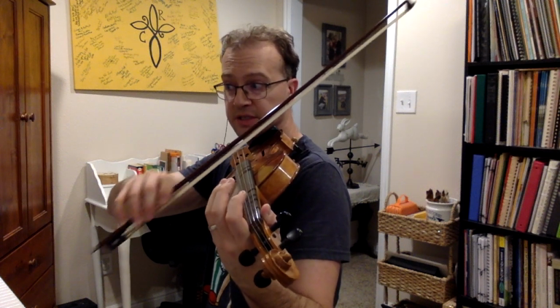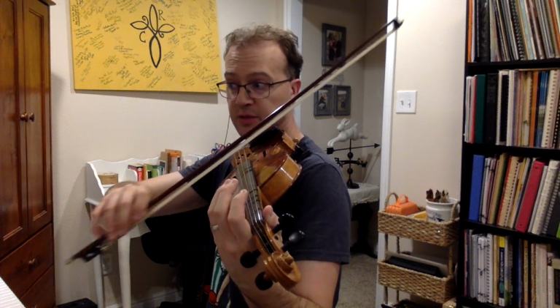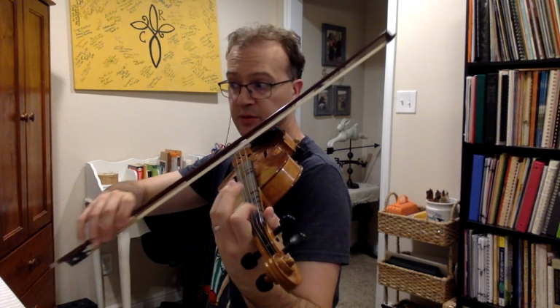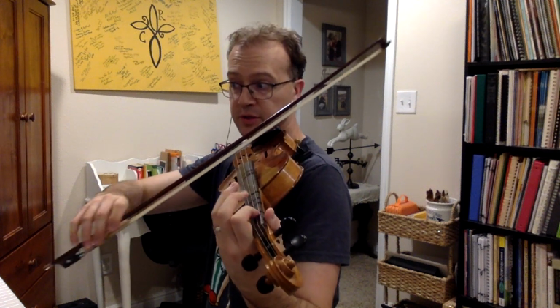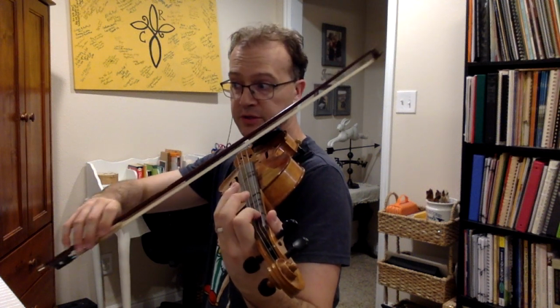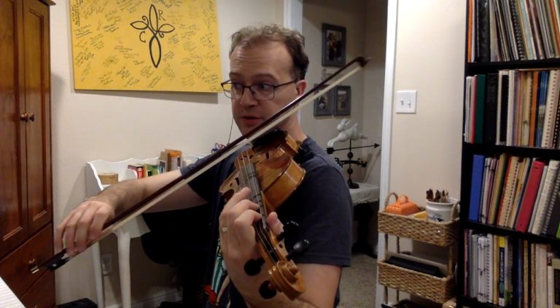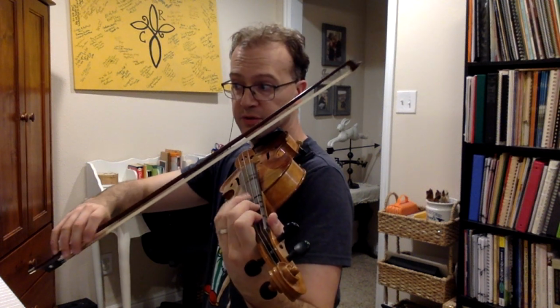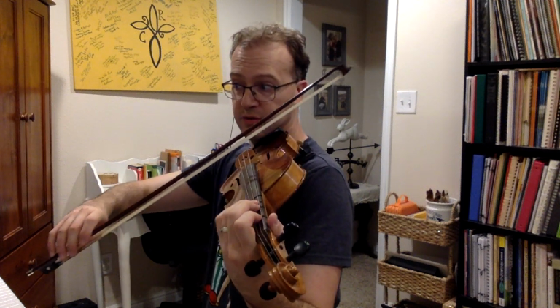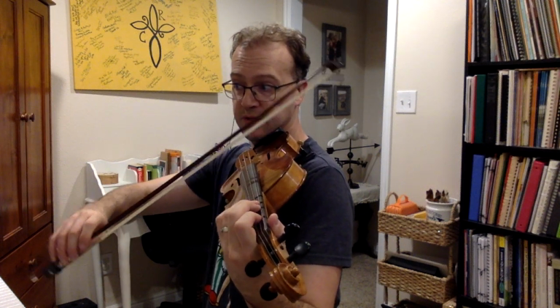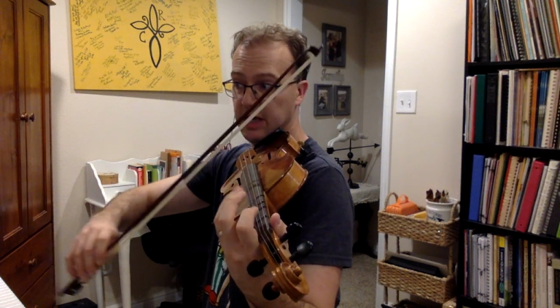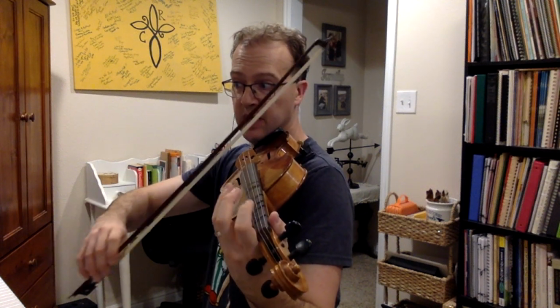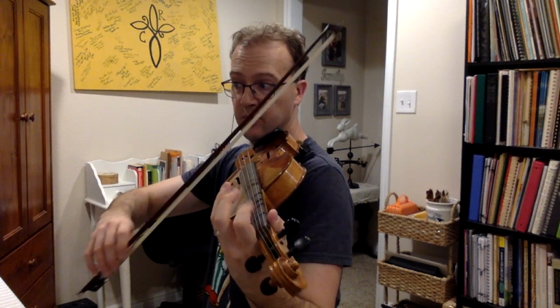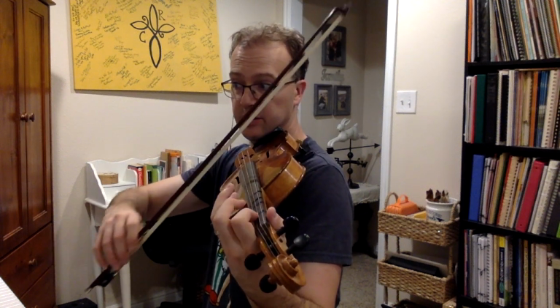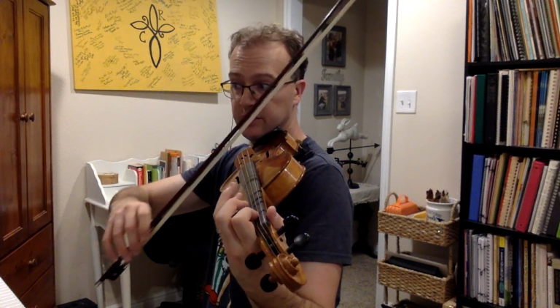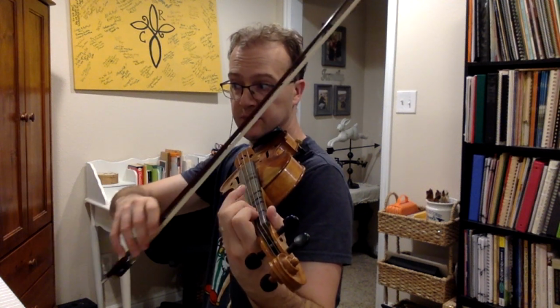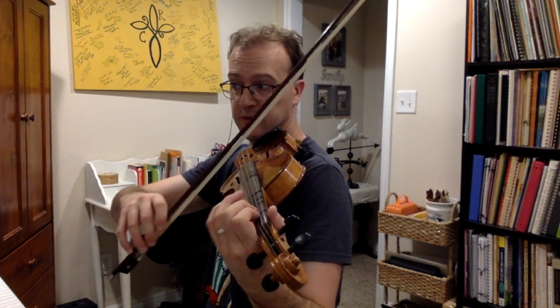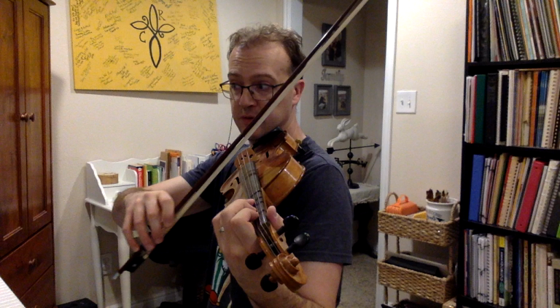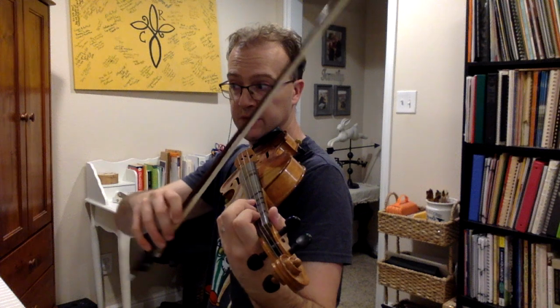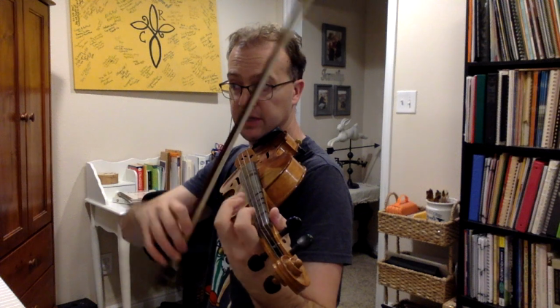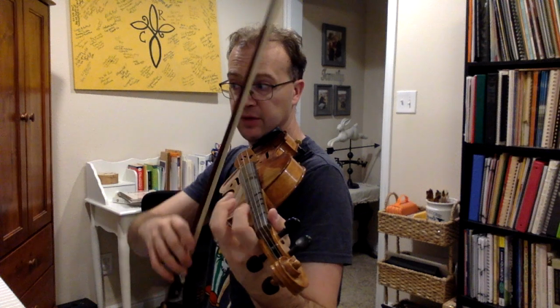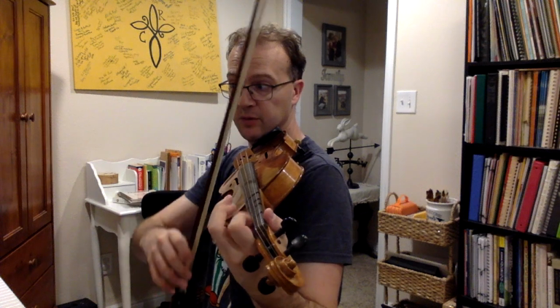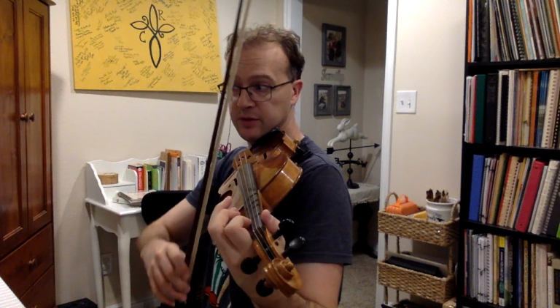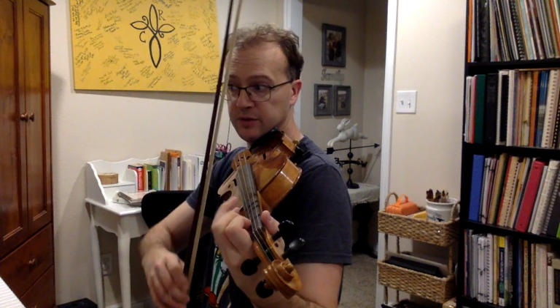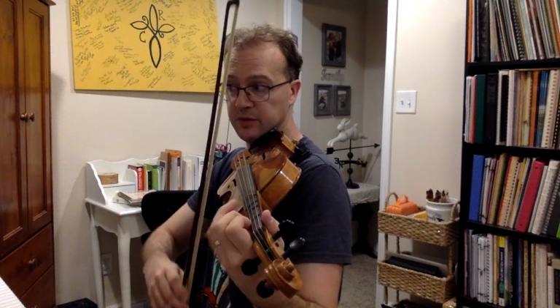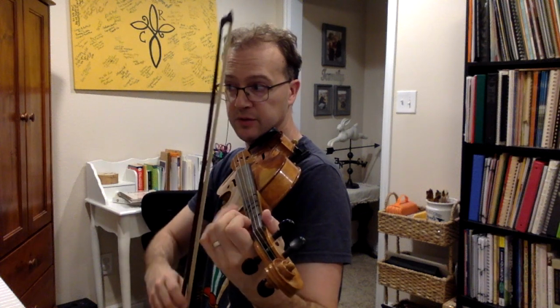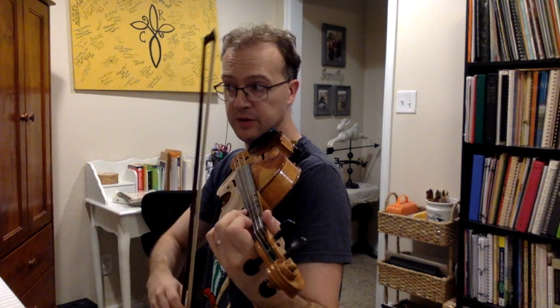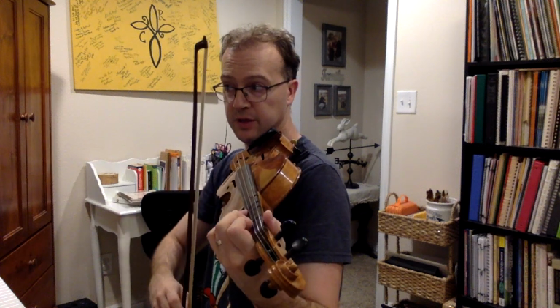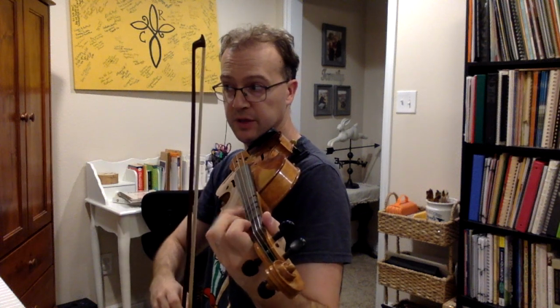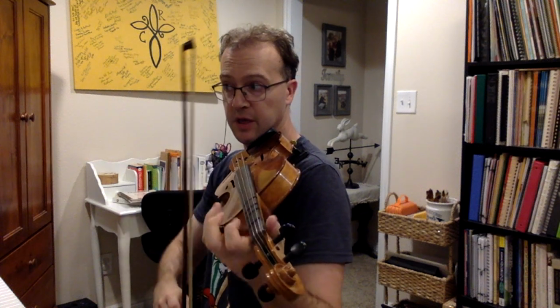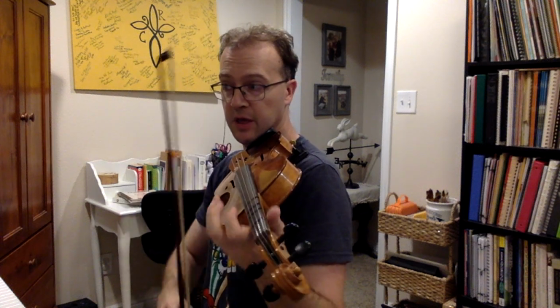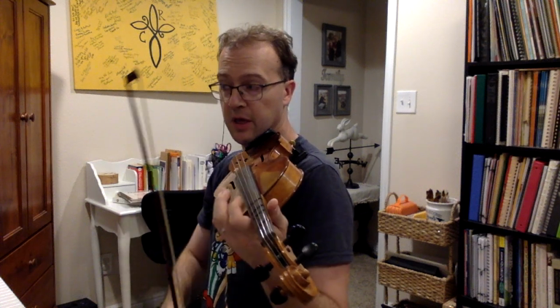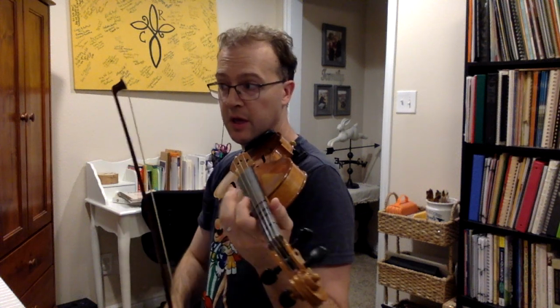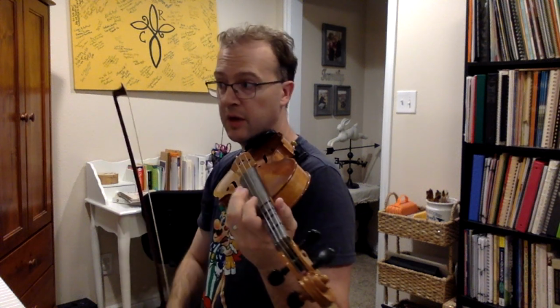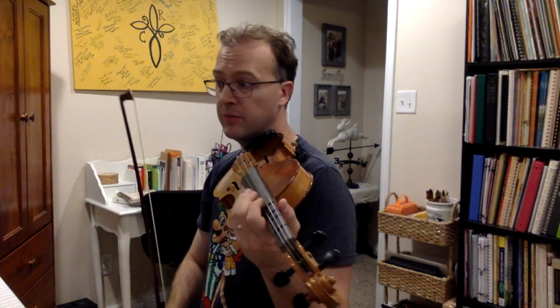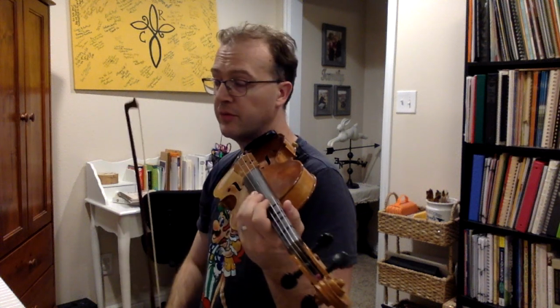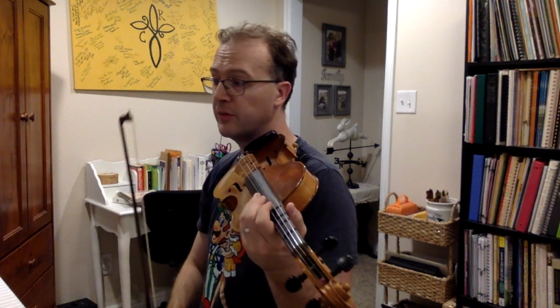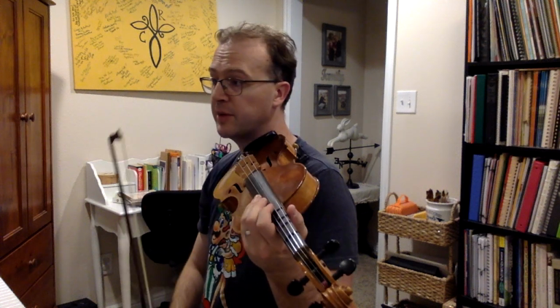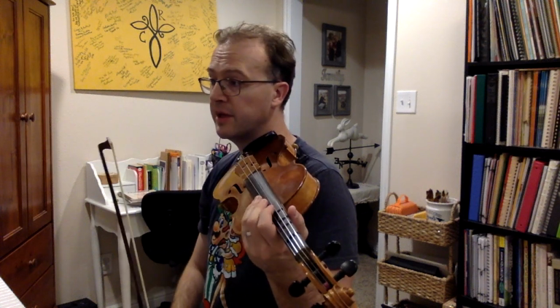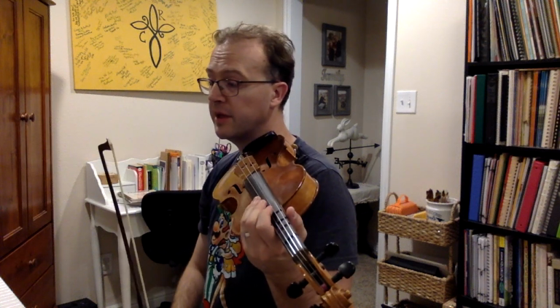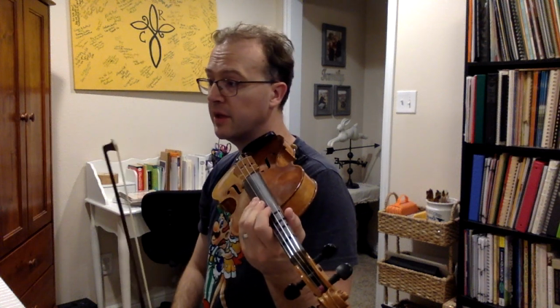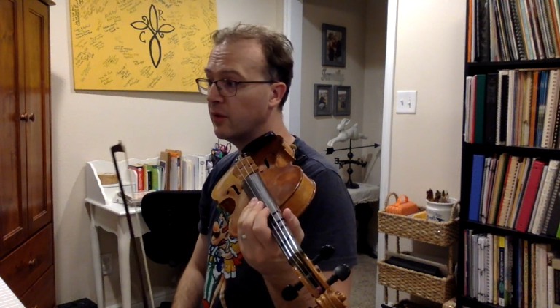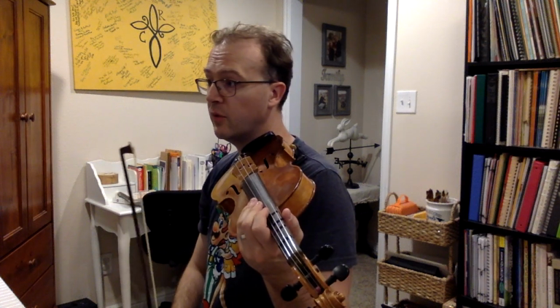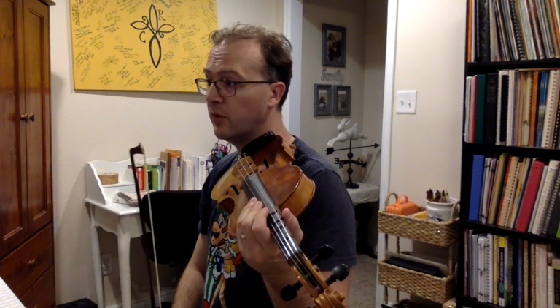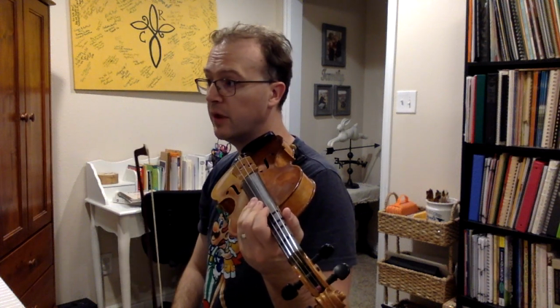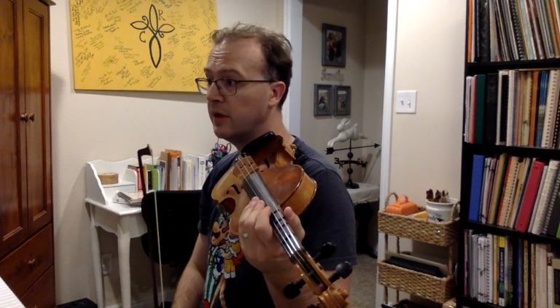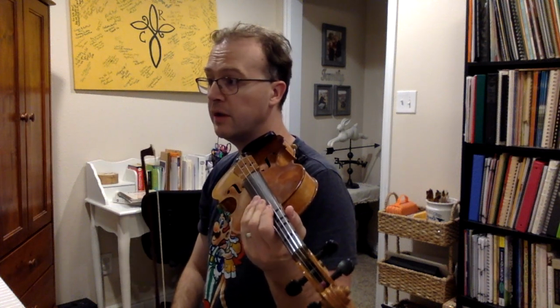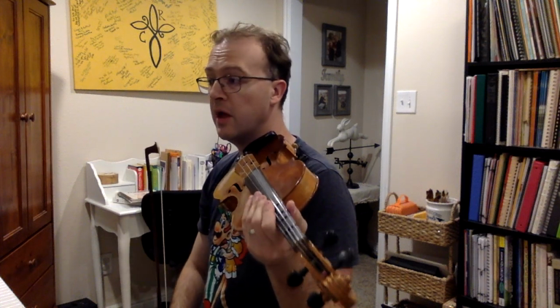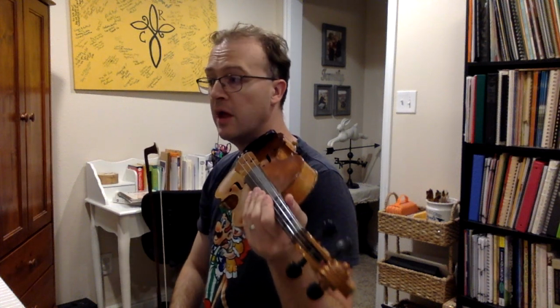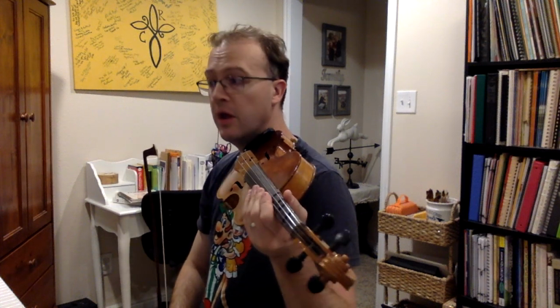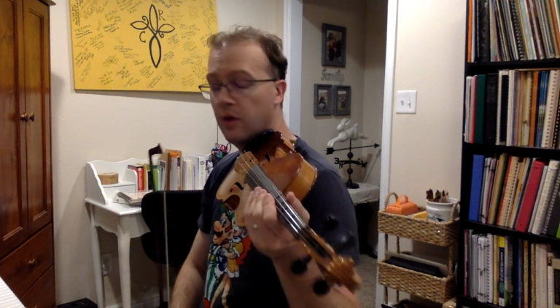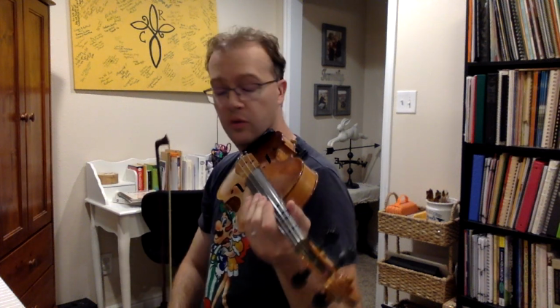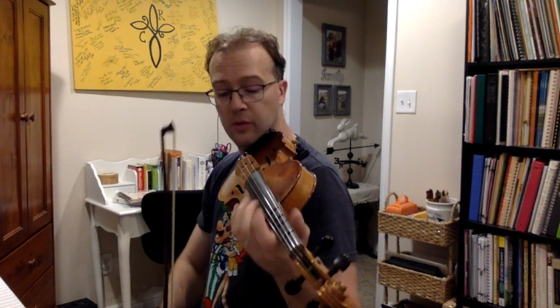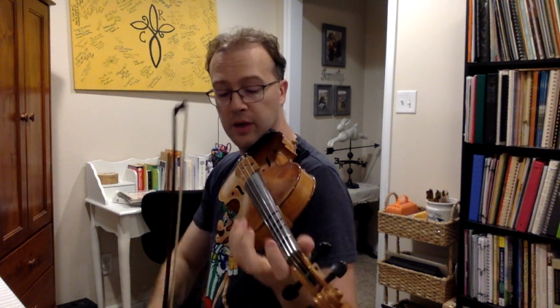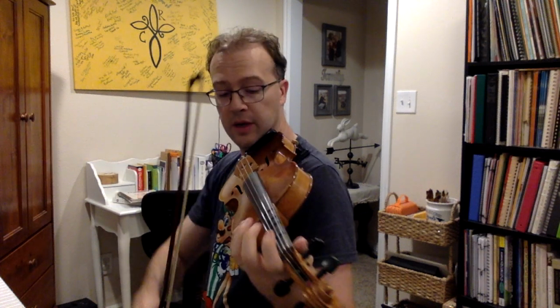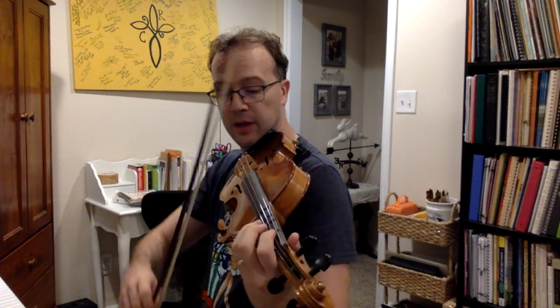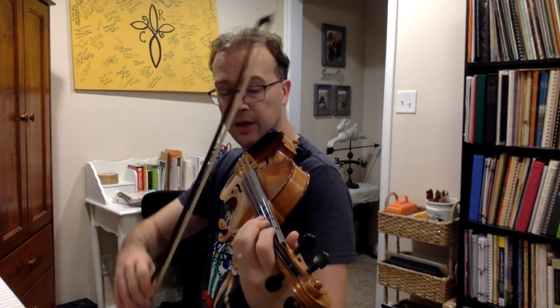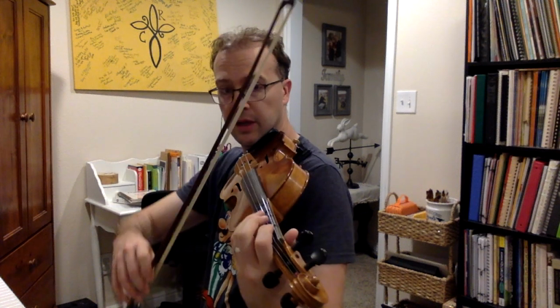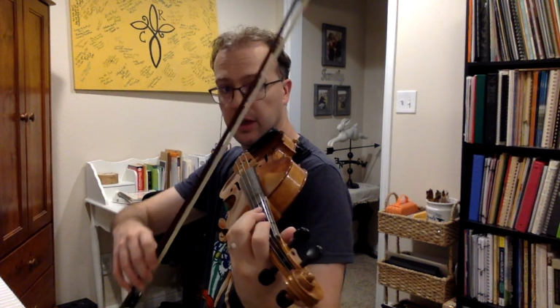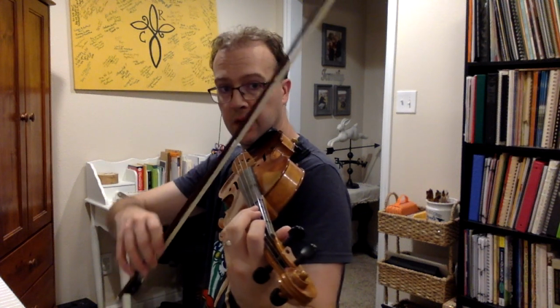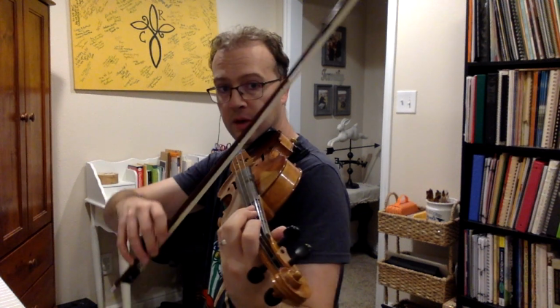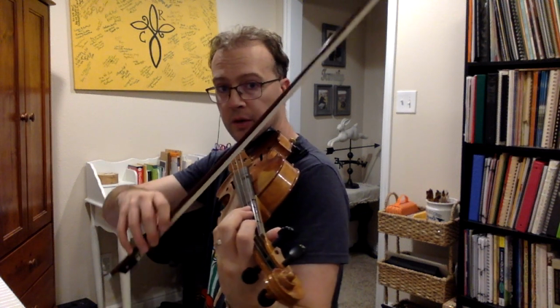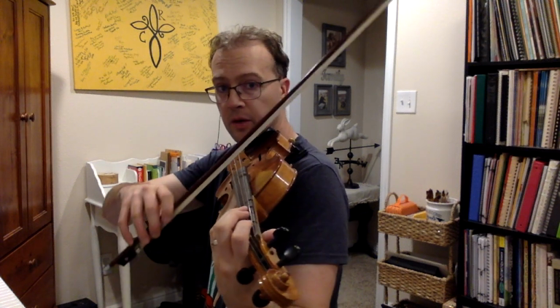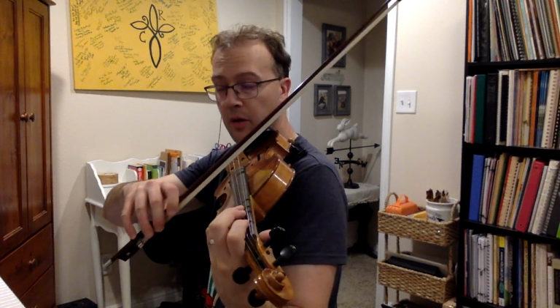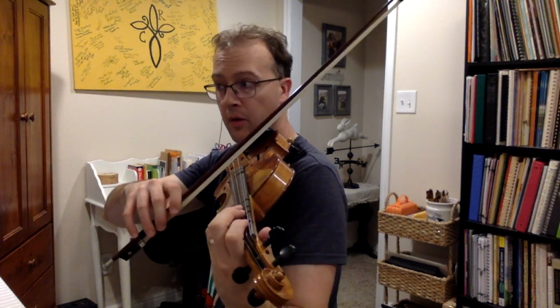D-1-2-3, A-1-2-3, E-1-2-3. From the beginning, one, ready, and go.